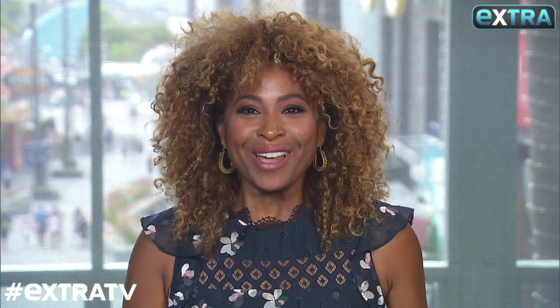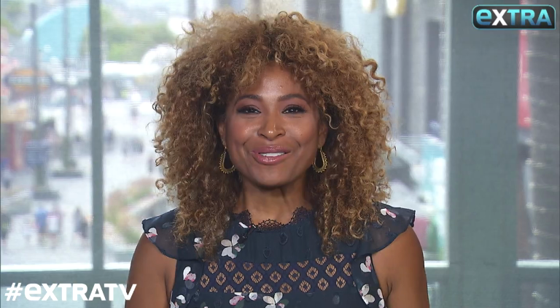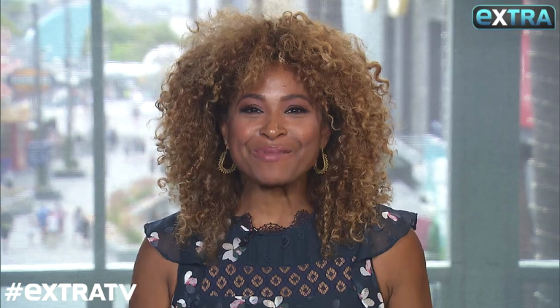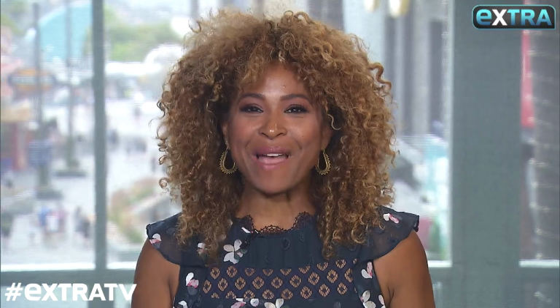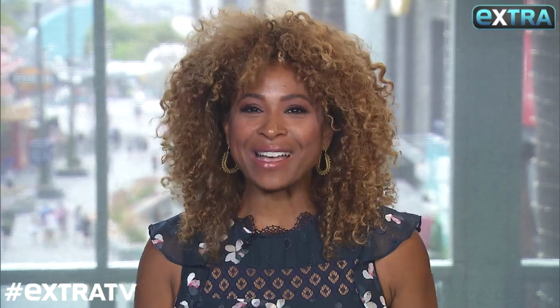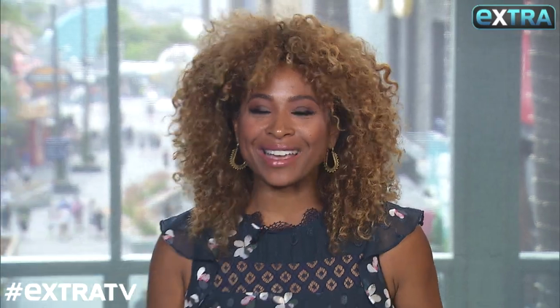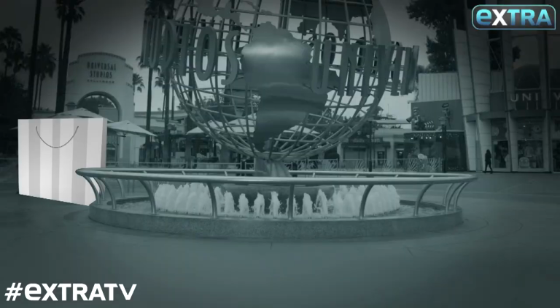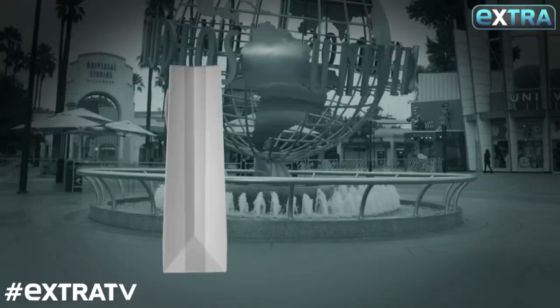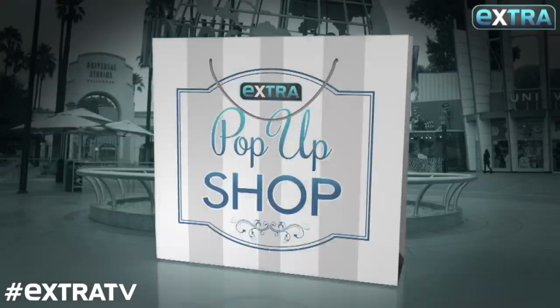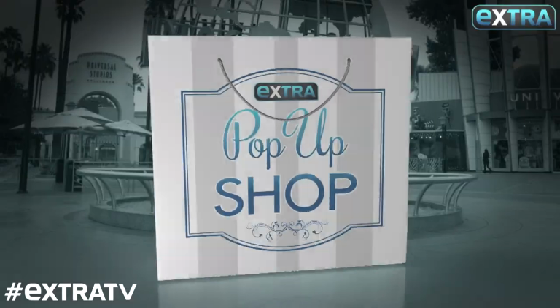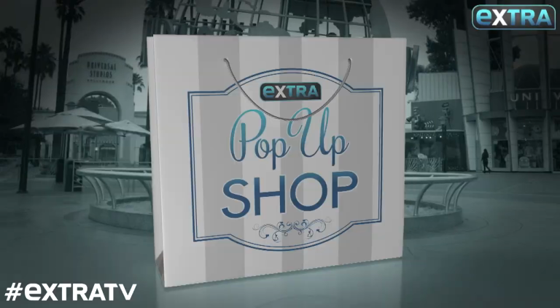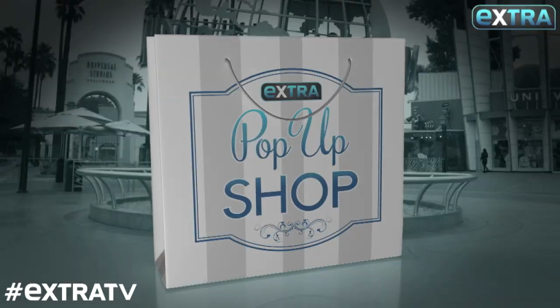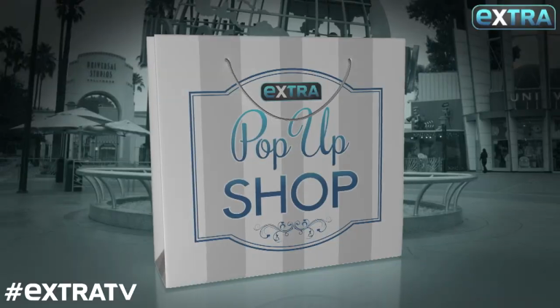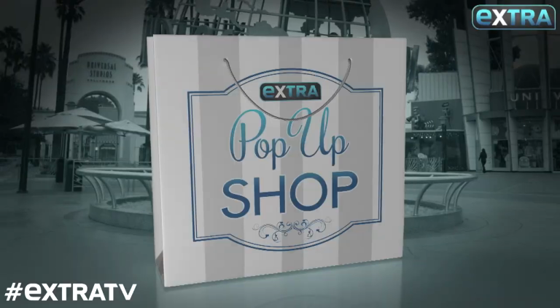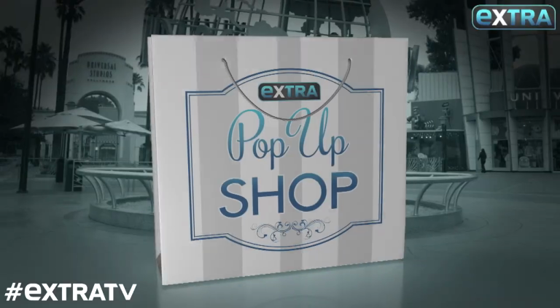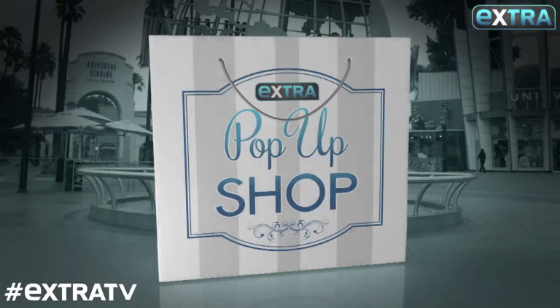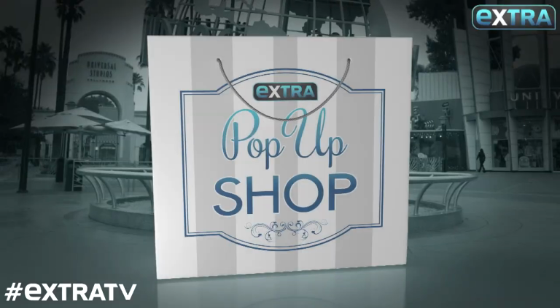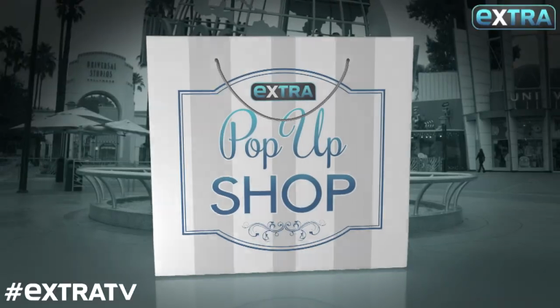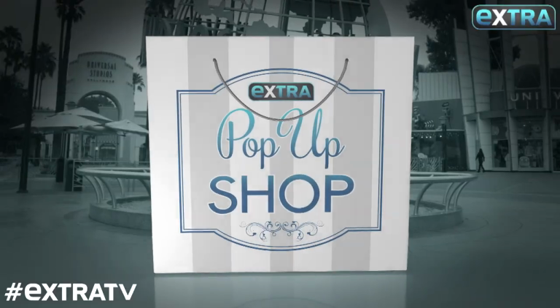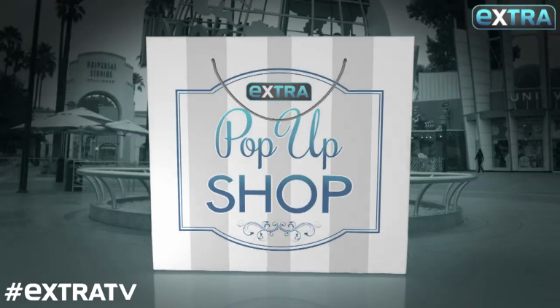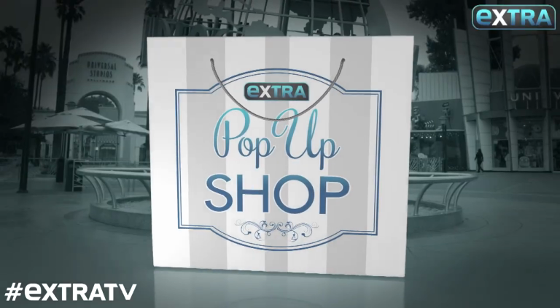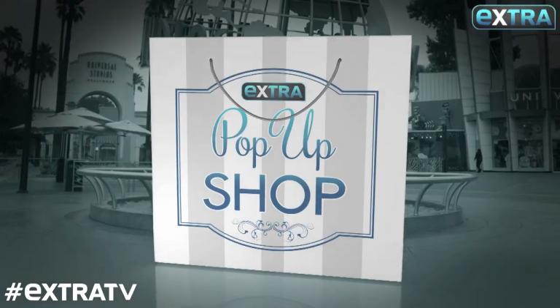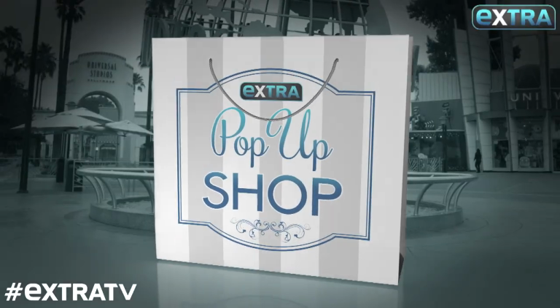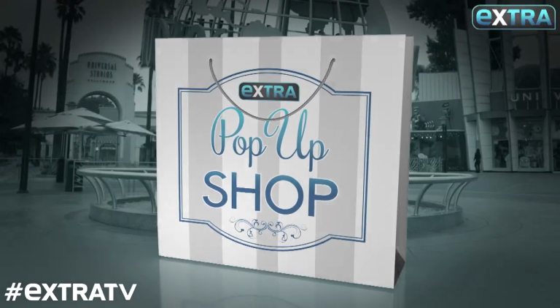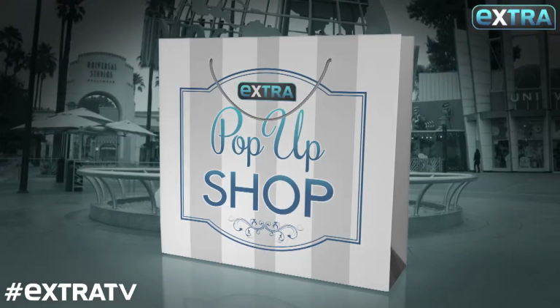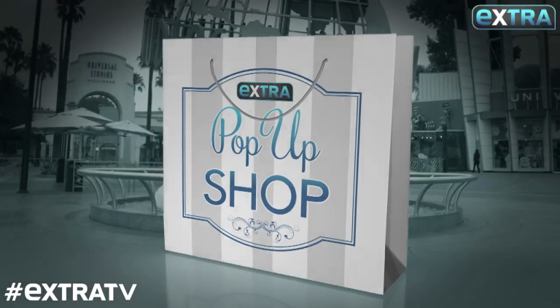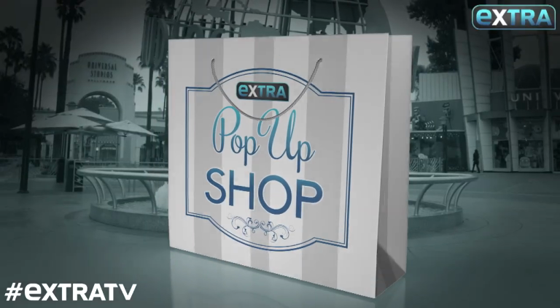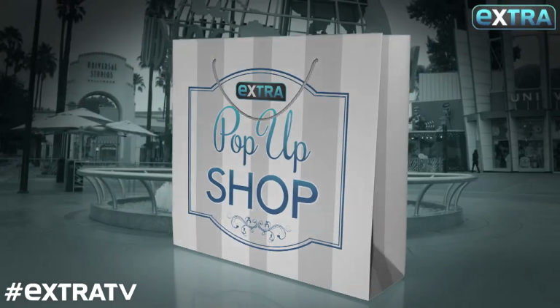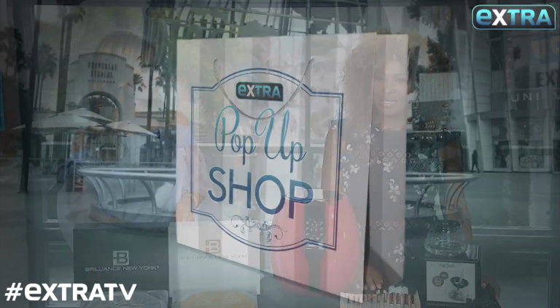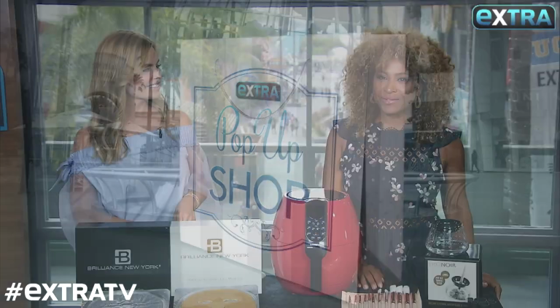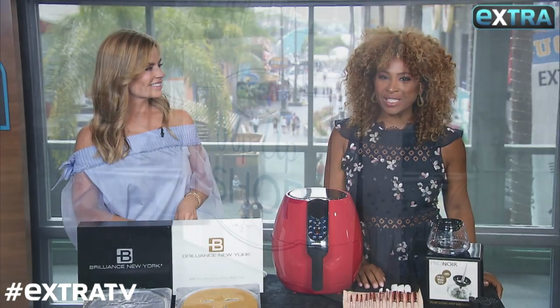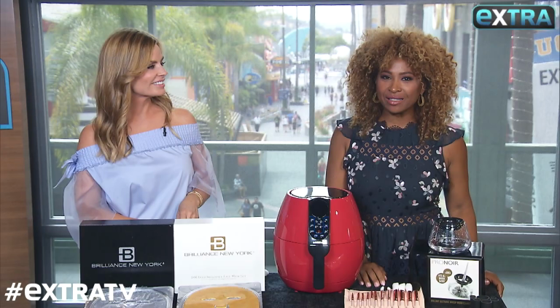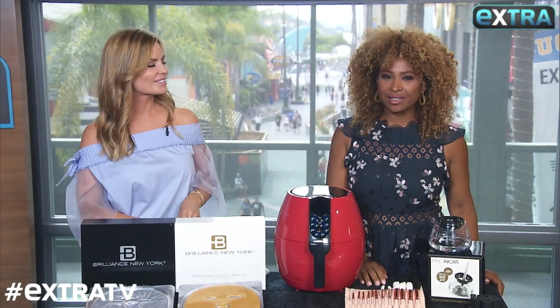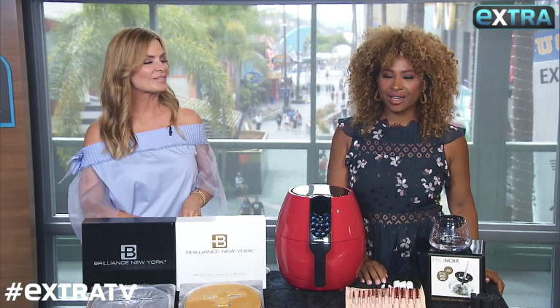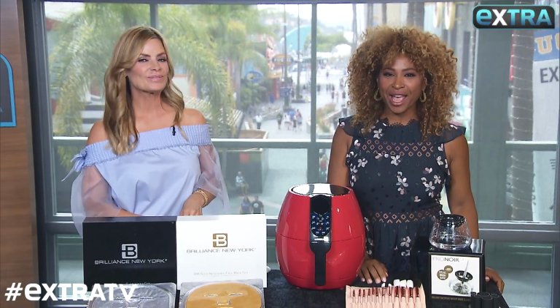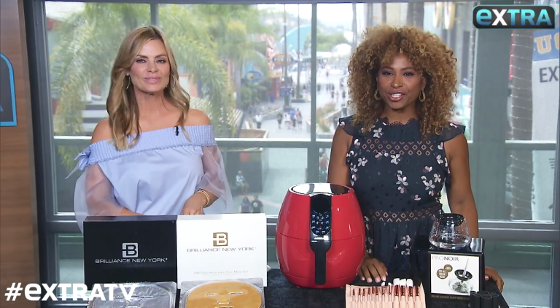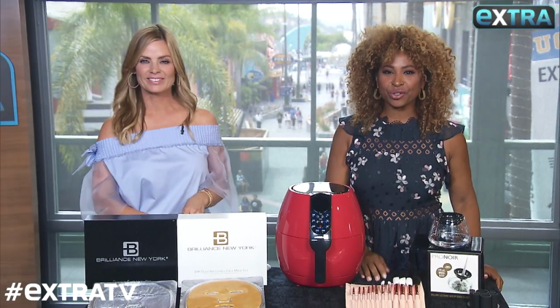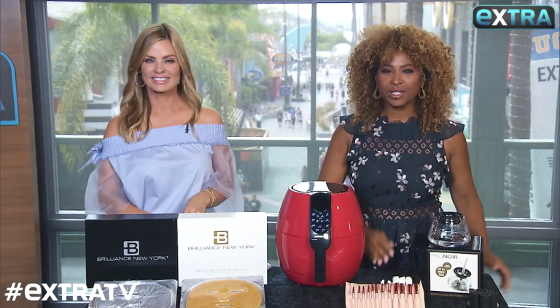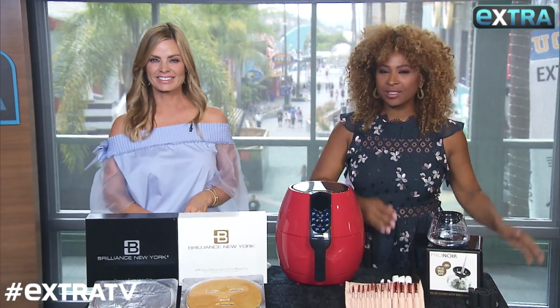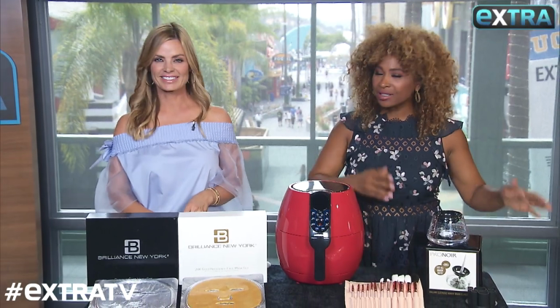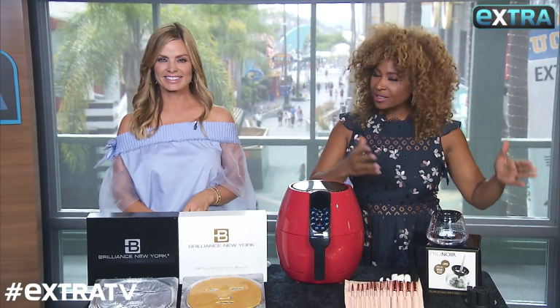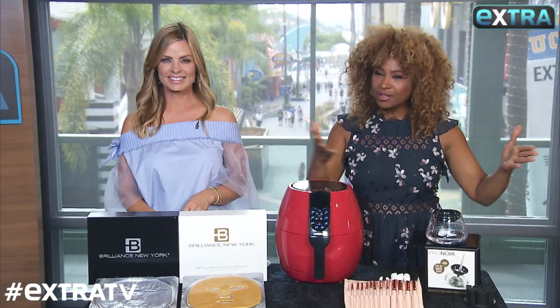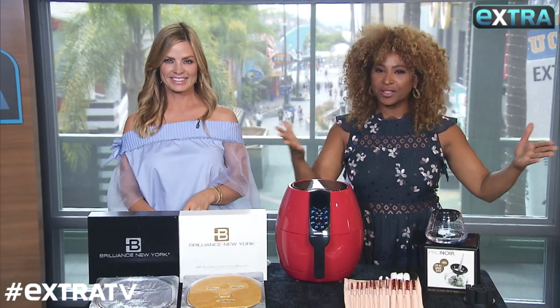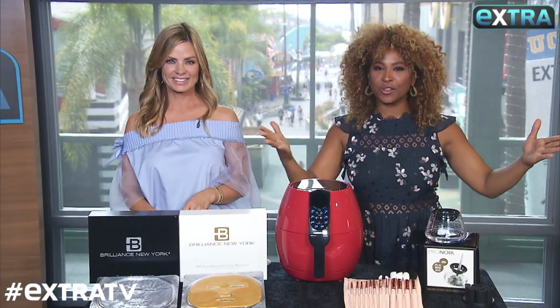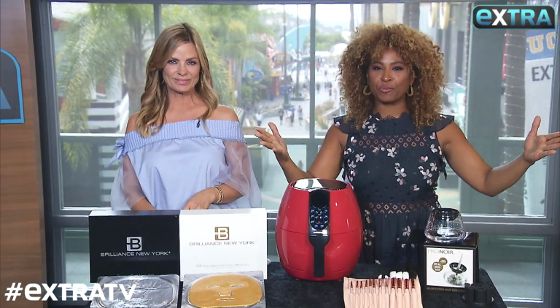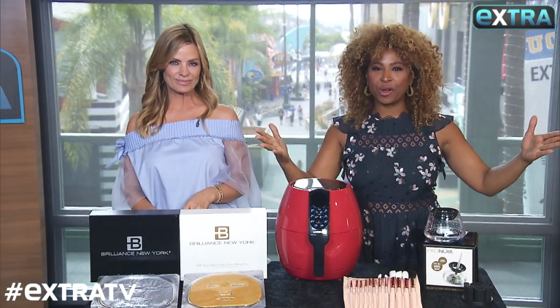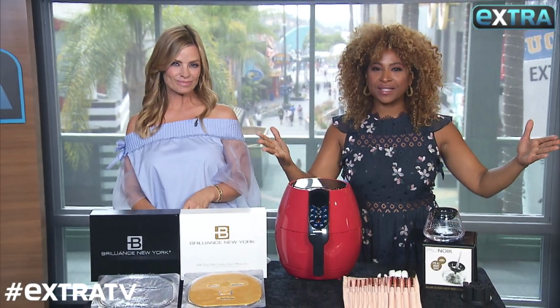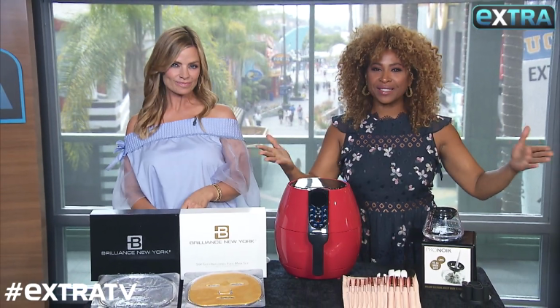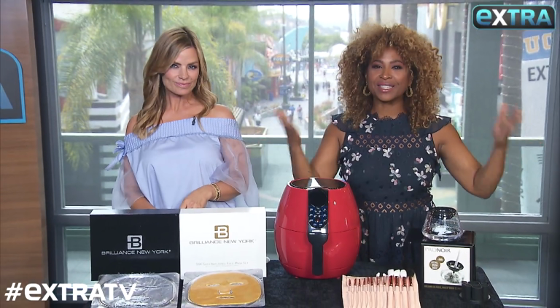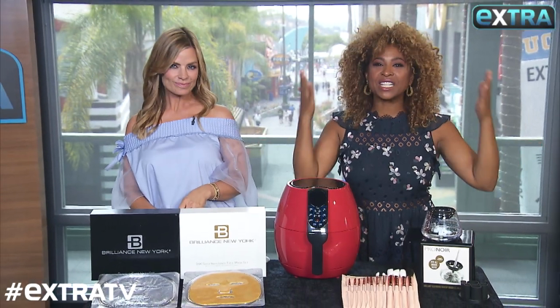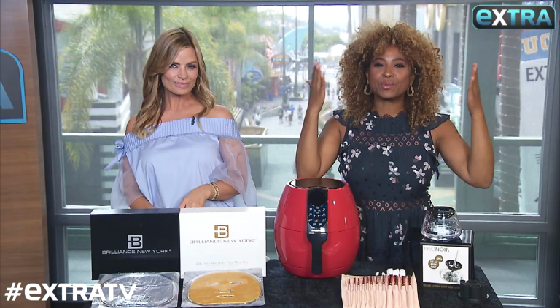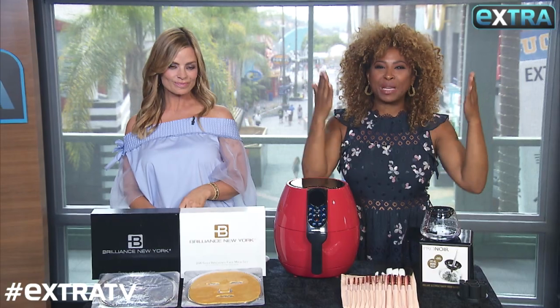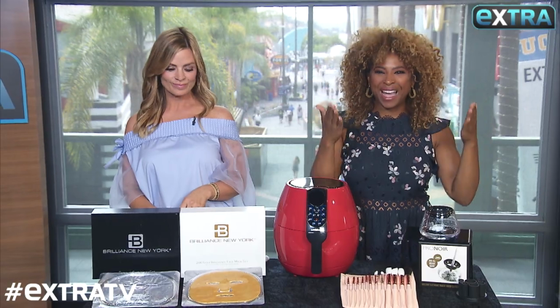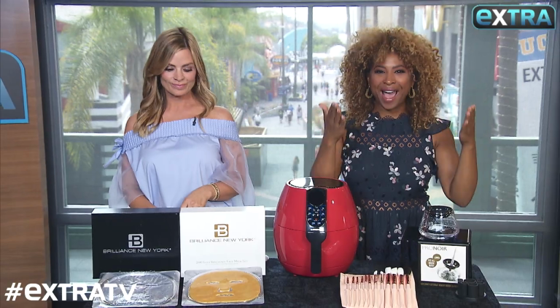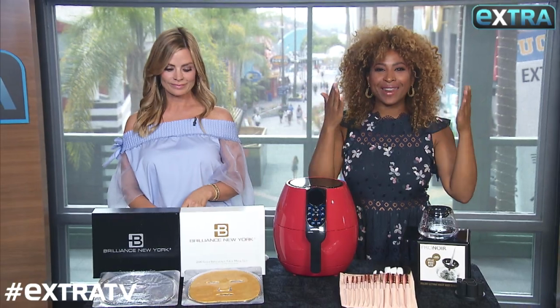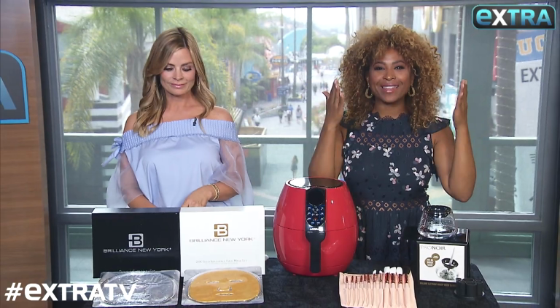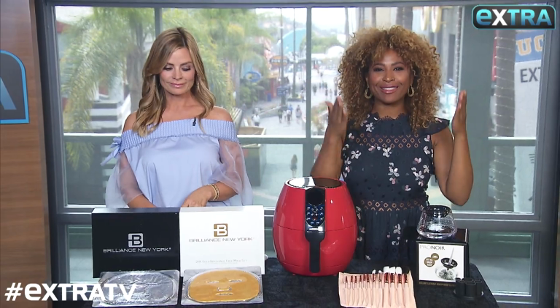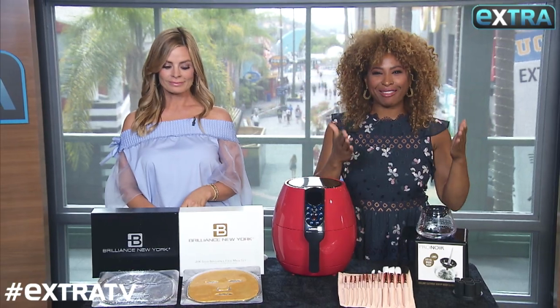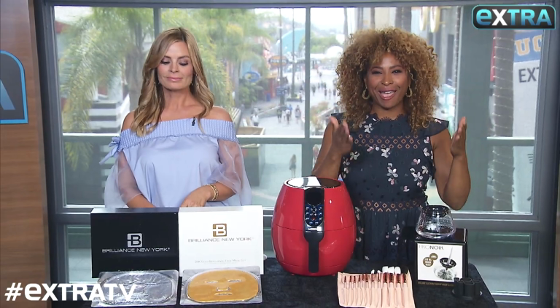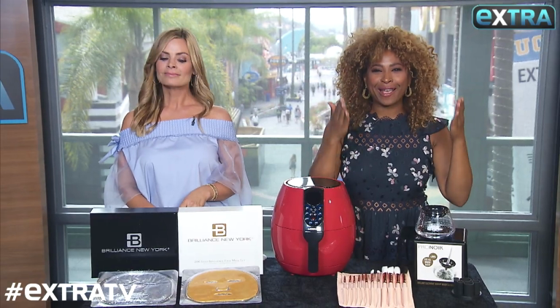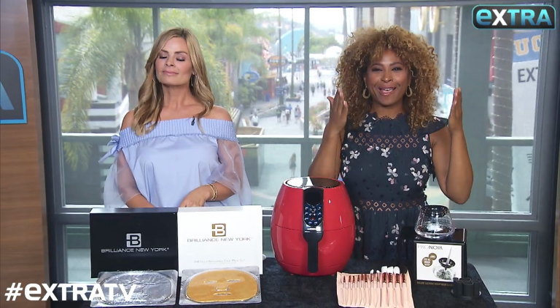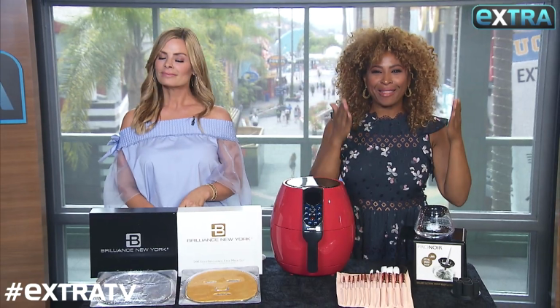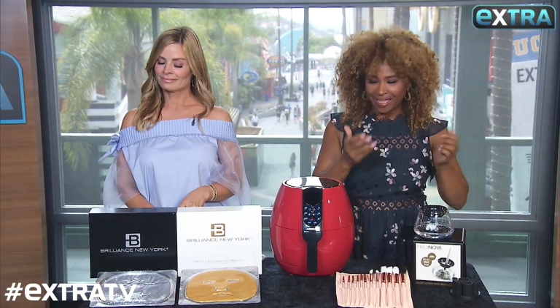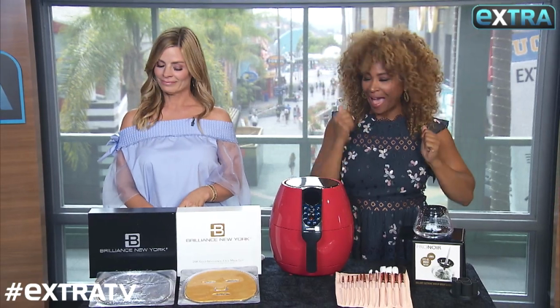We're back again in Extra's Pop-Up Shop with Michelle Sorrow for all kinds of deals at extra exclusive prices, because we got it like that.